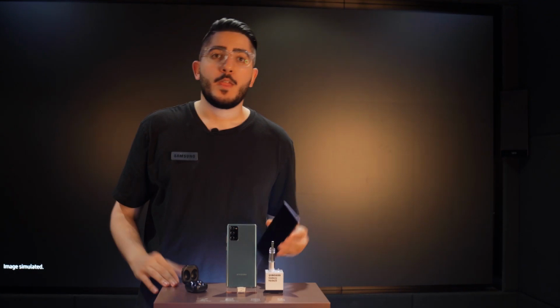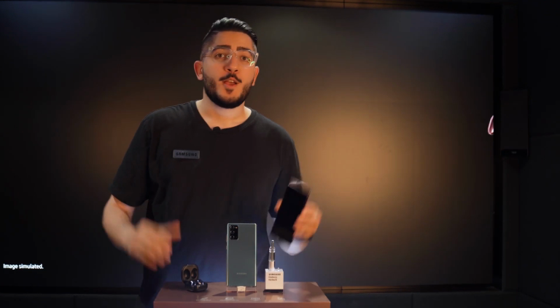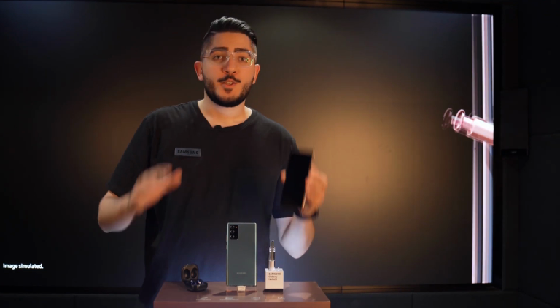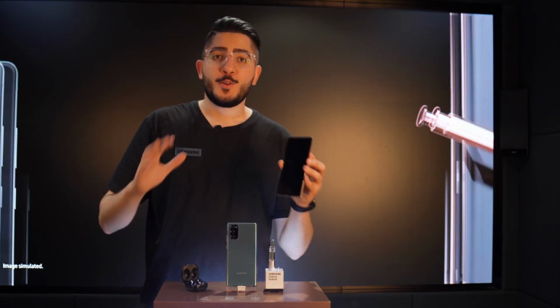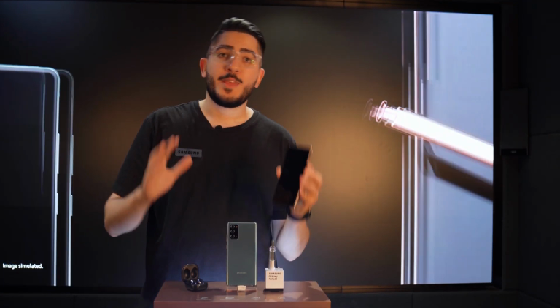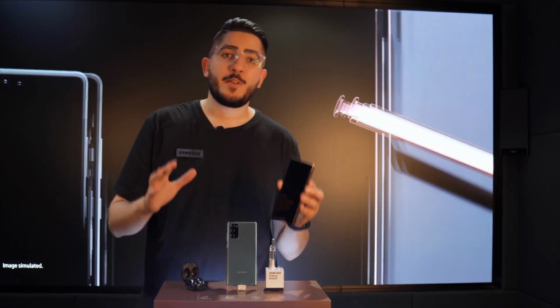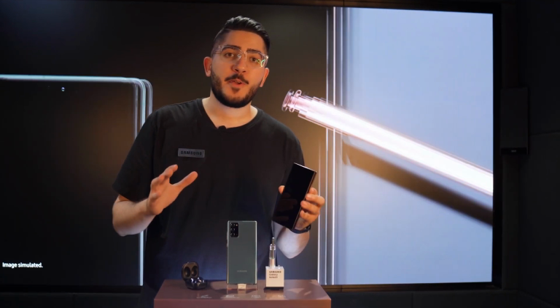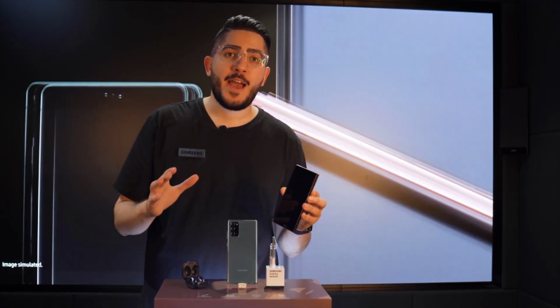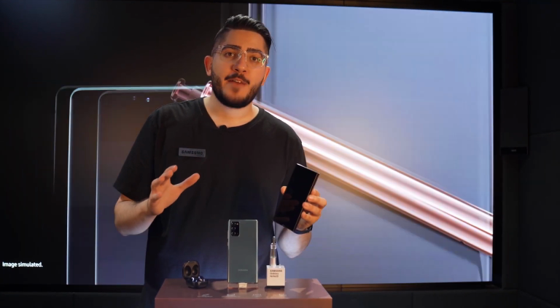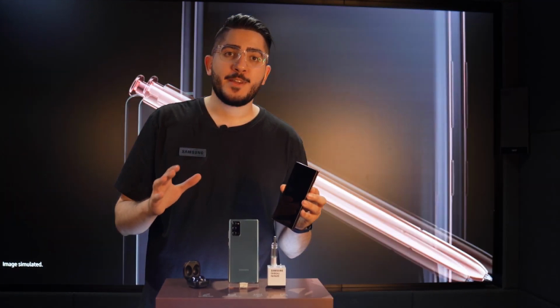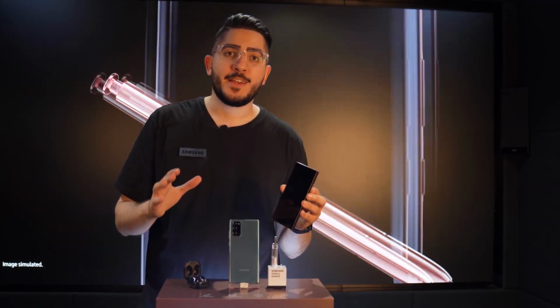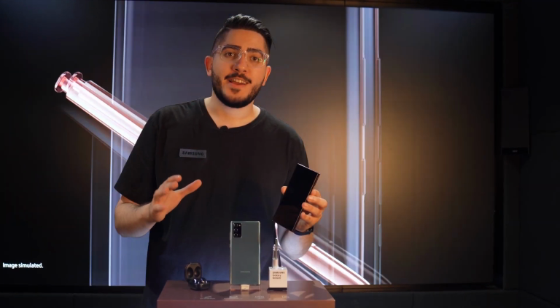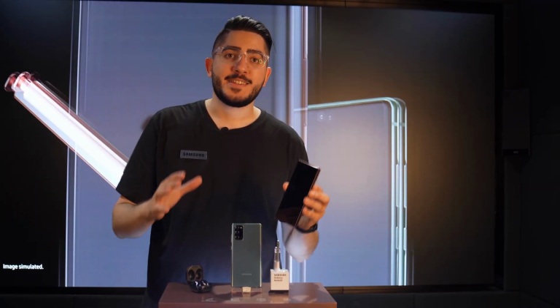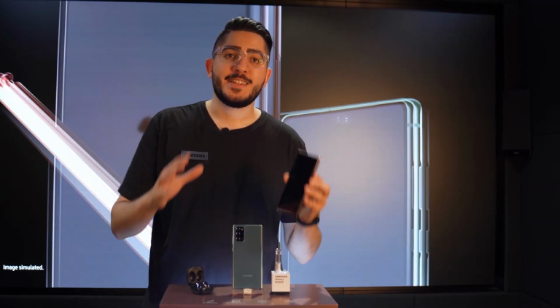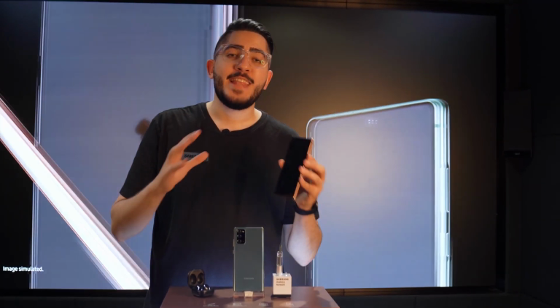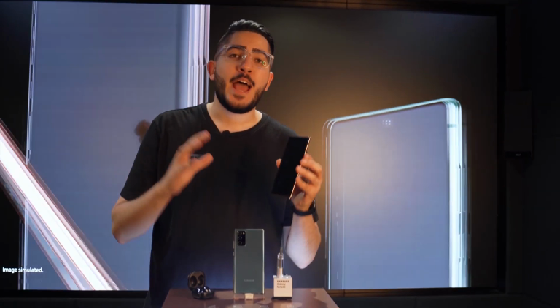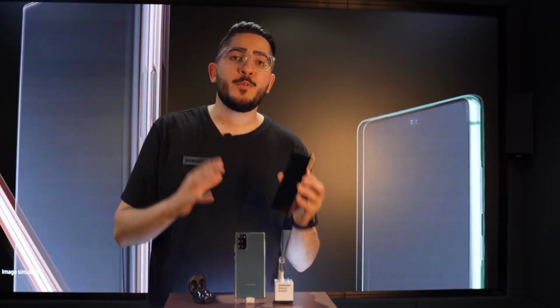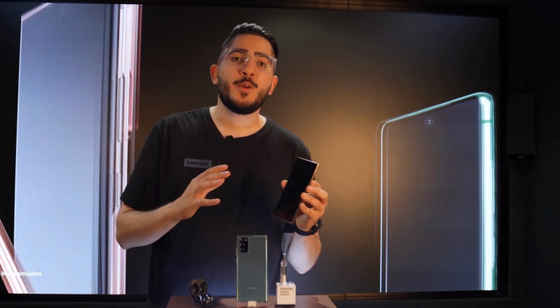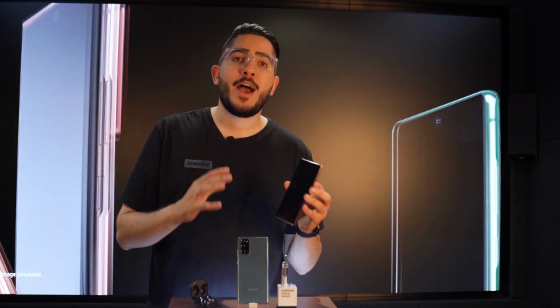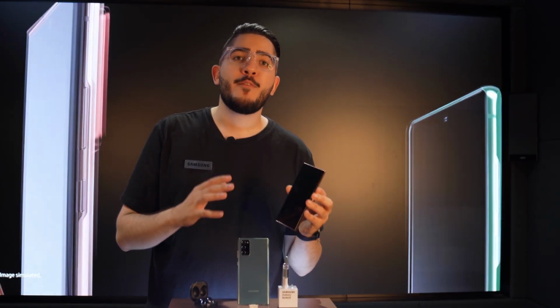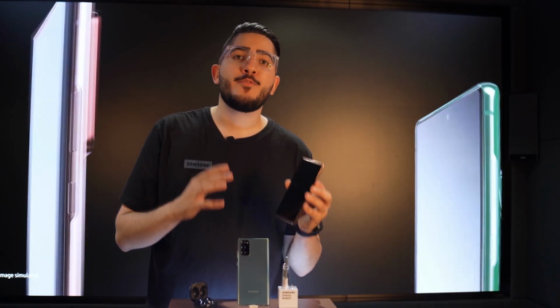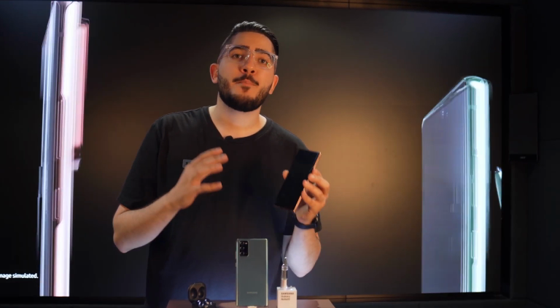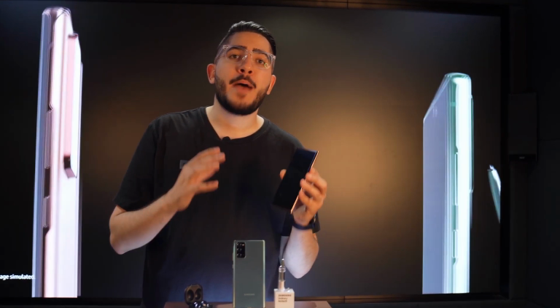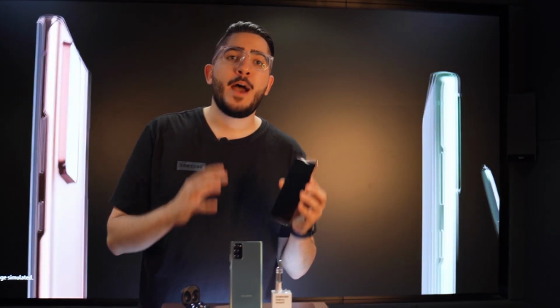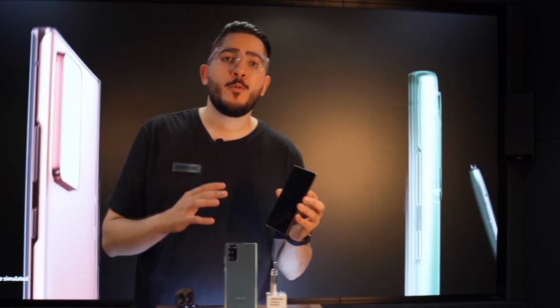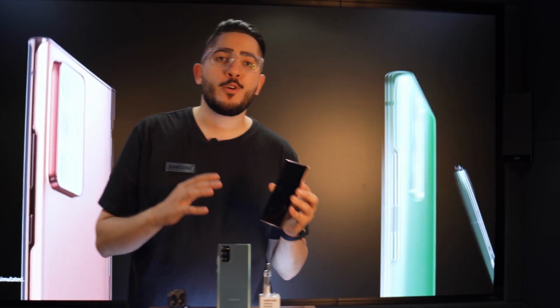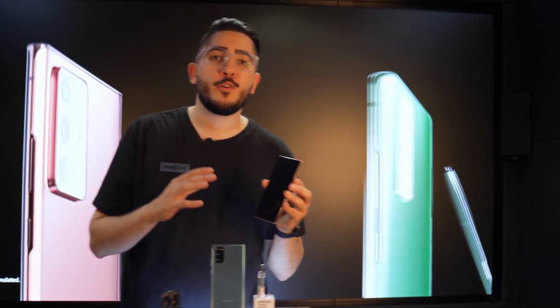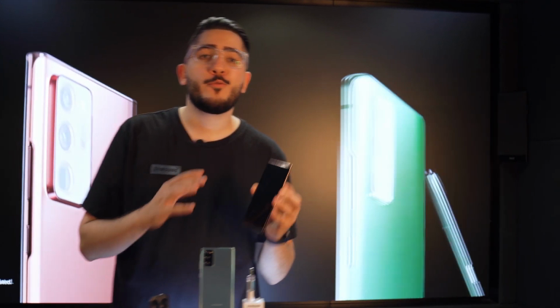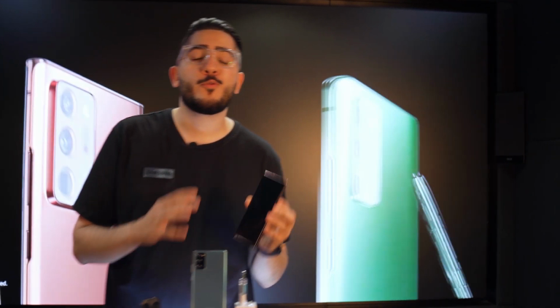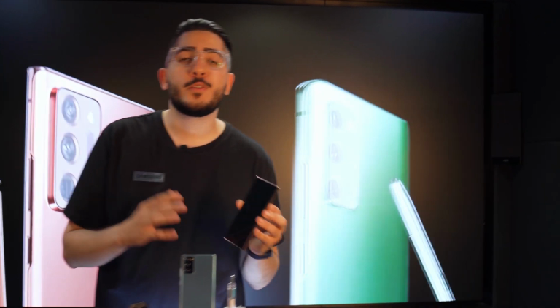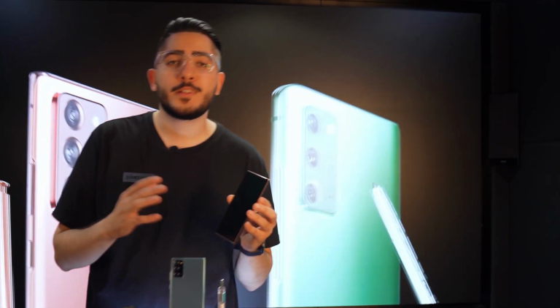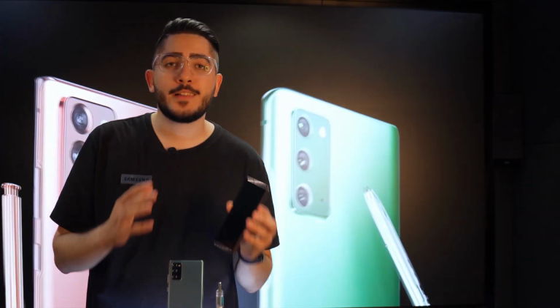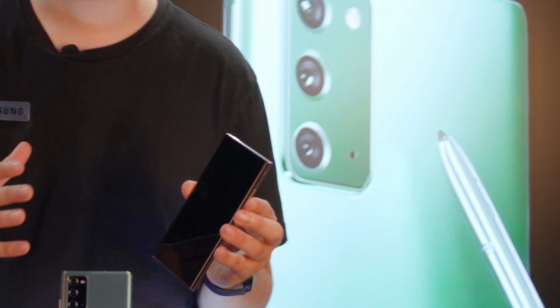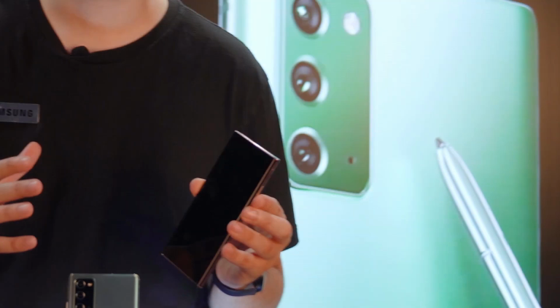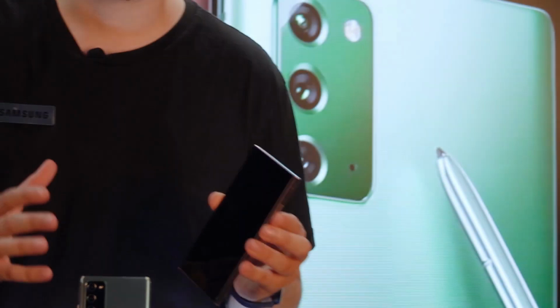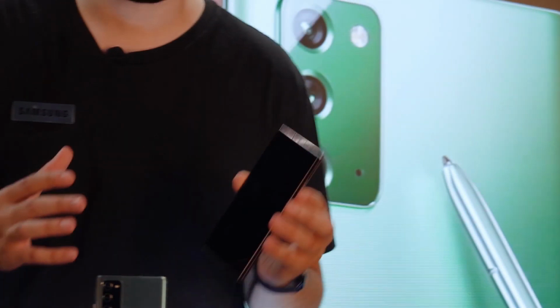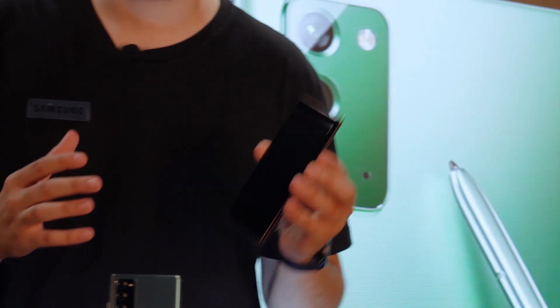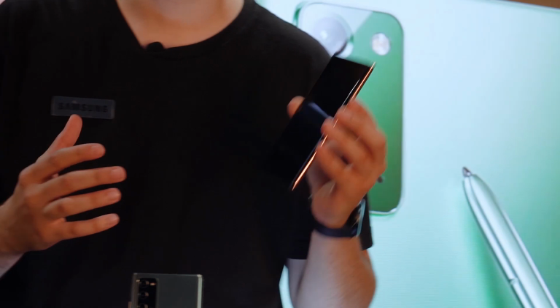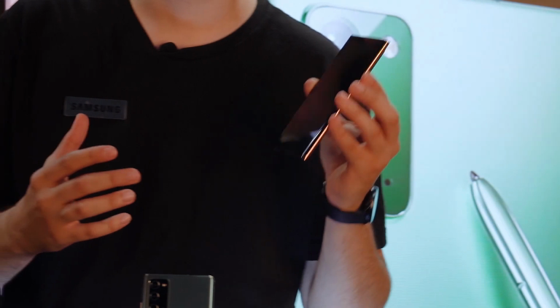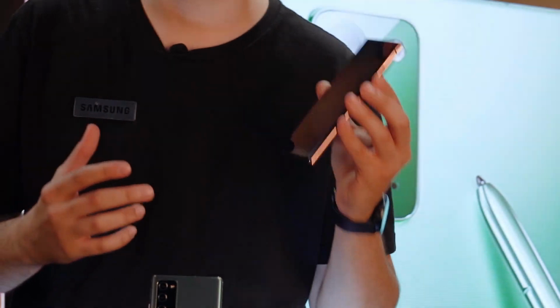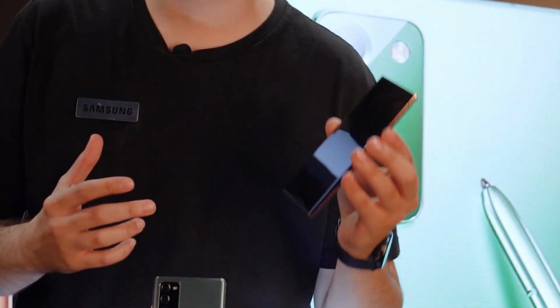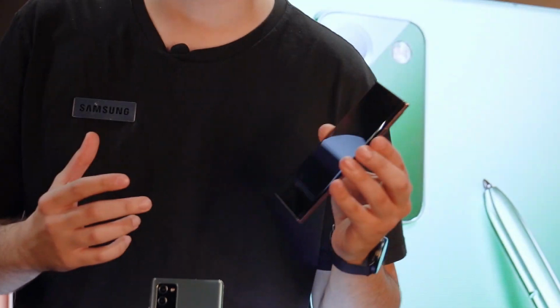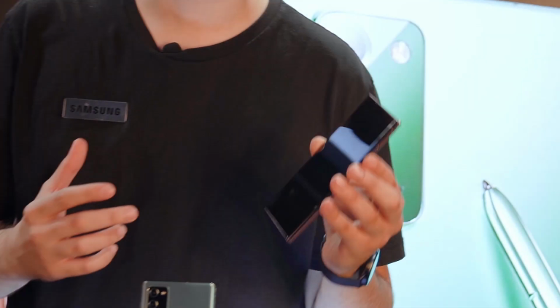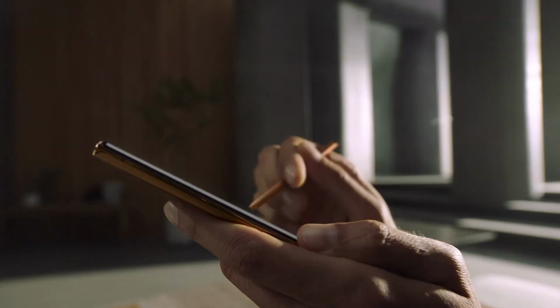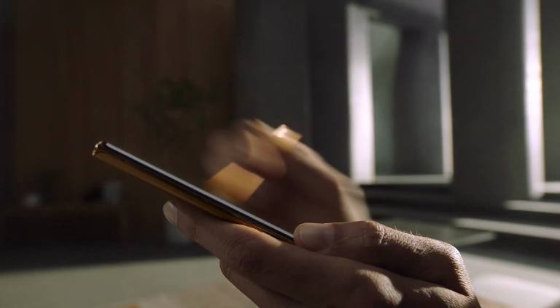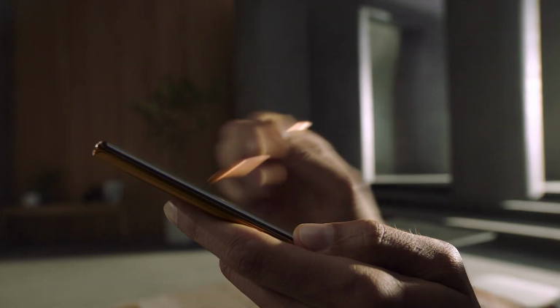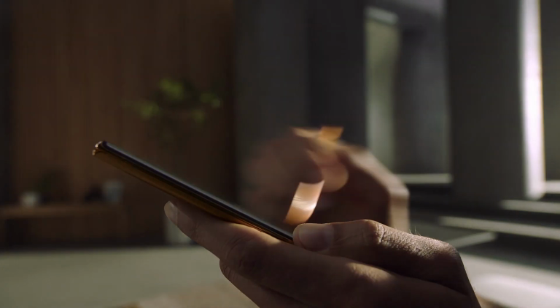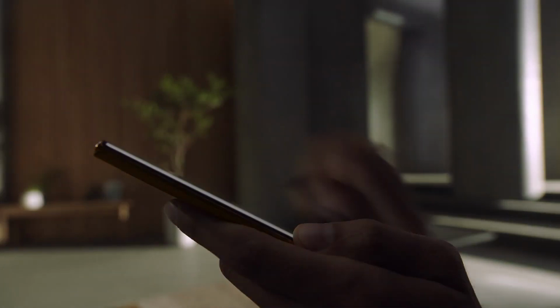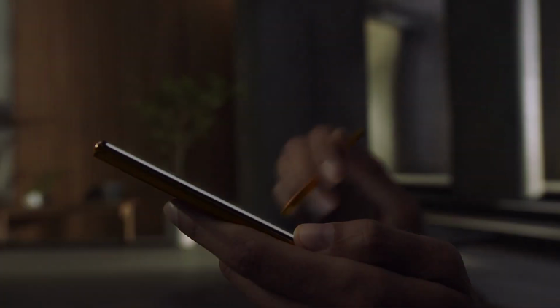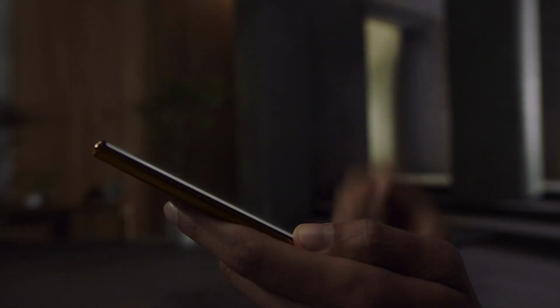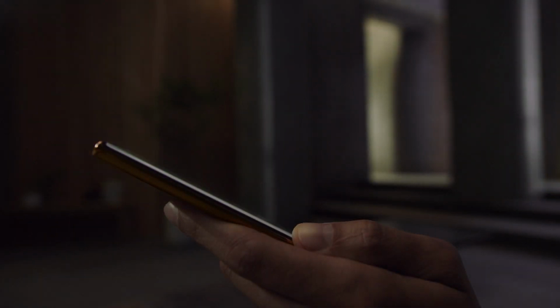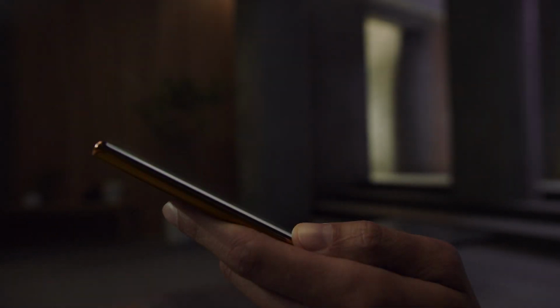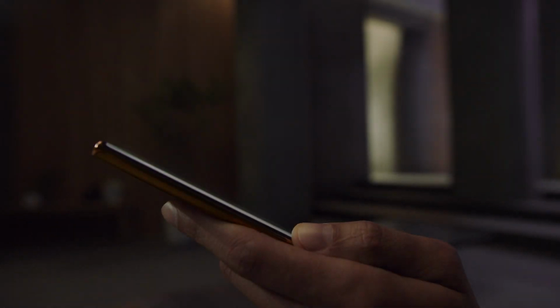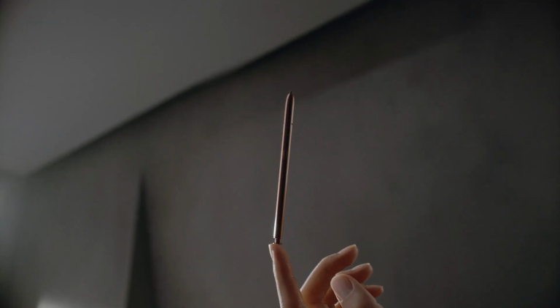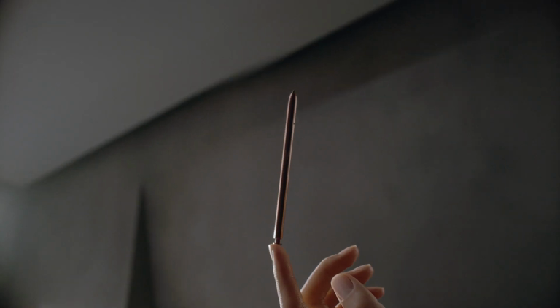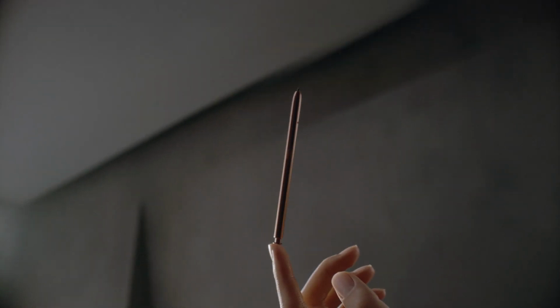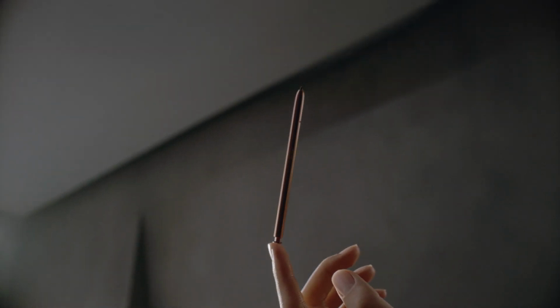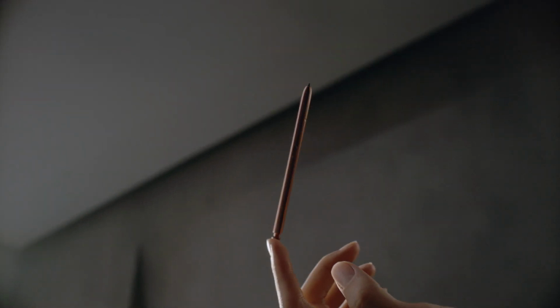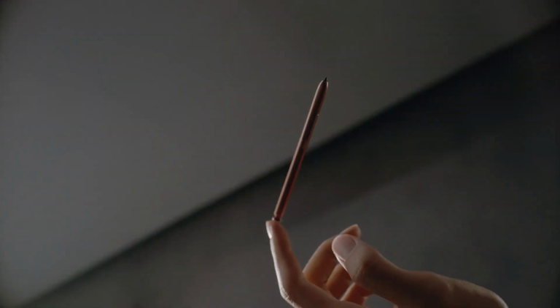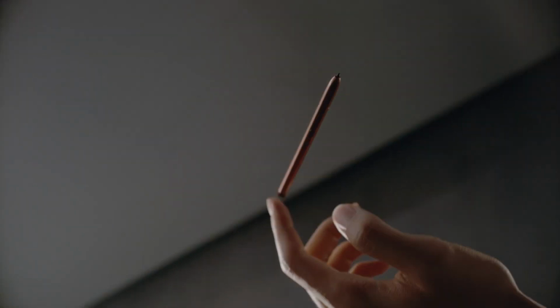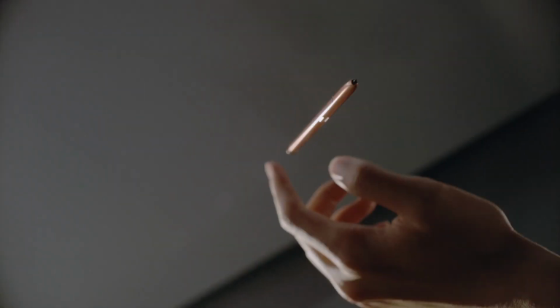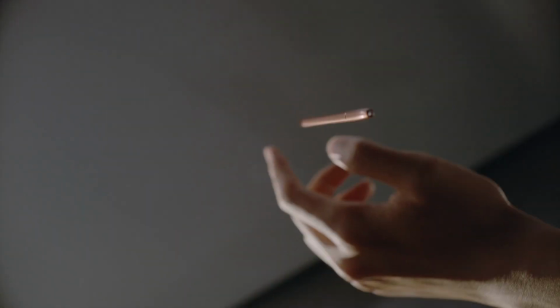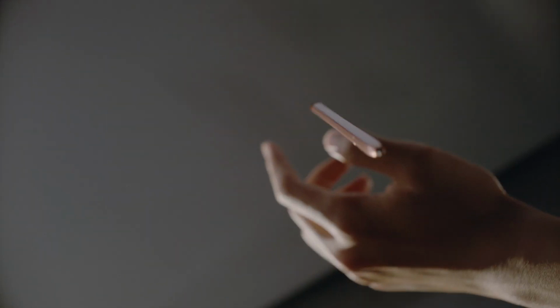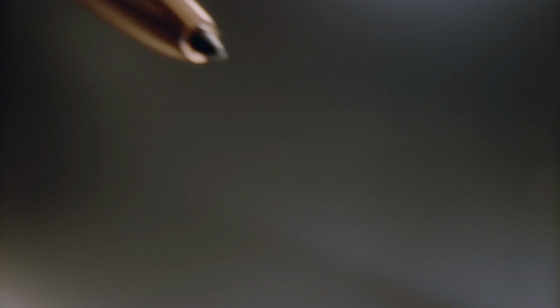So there you have it, guys. Now you have the power of world-class technology in the palm of your hand and the juice to make it last.